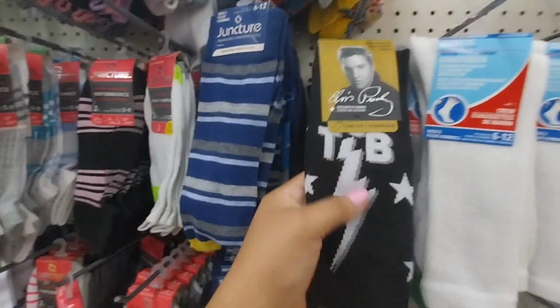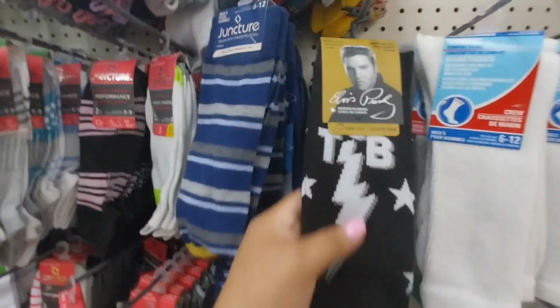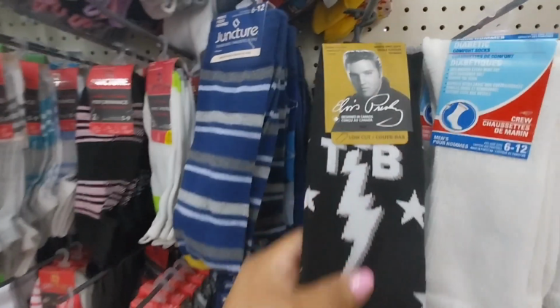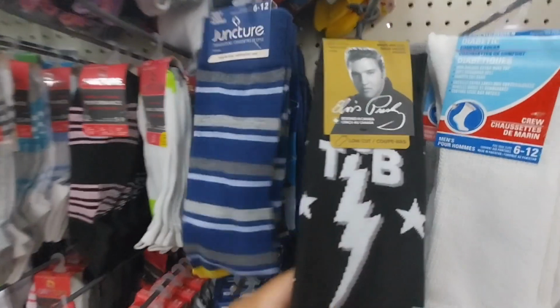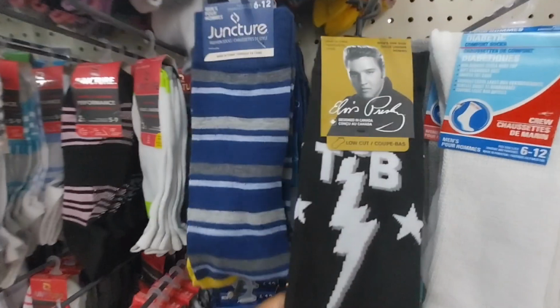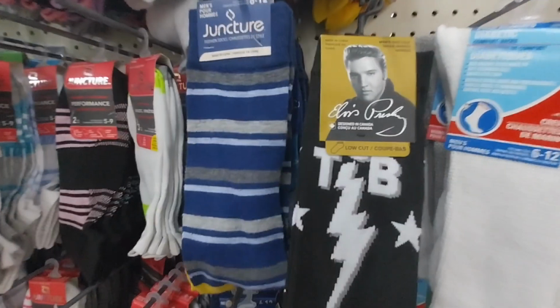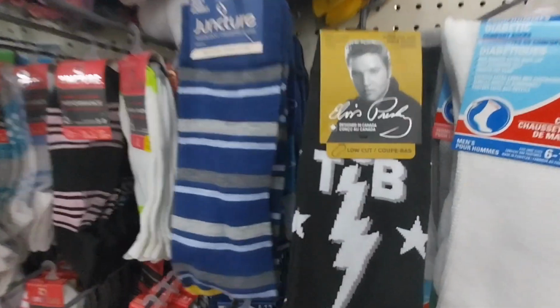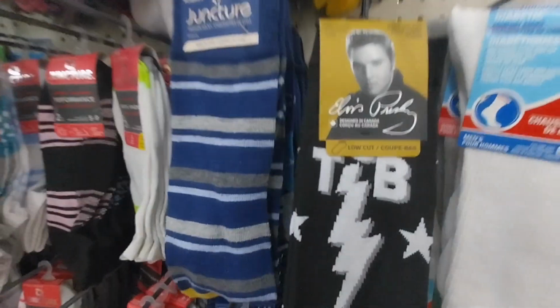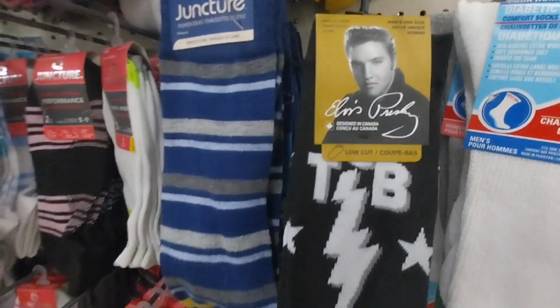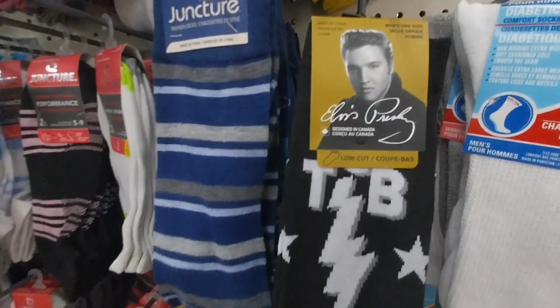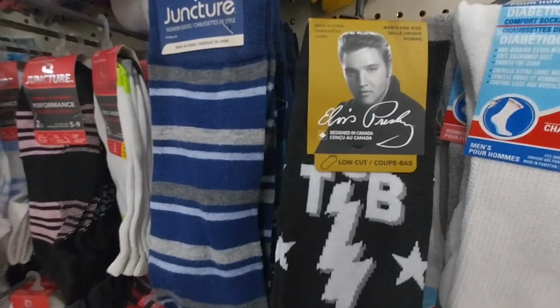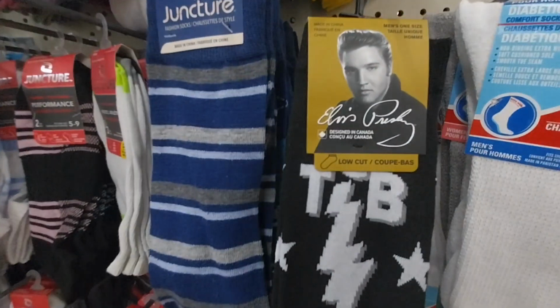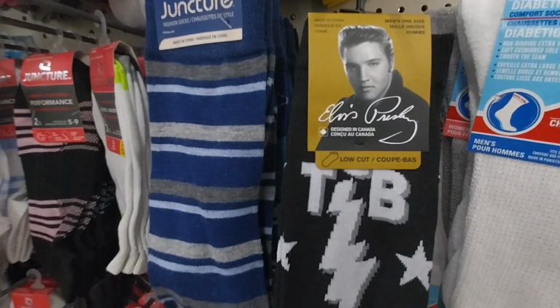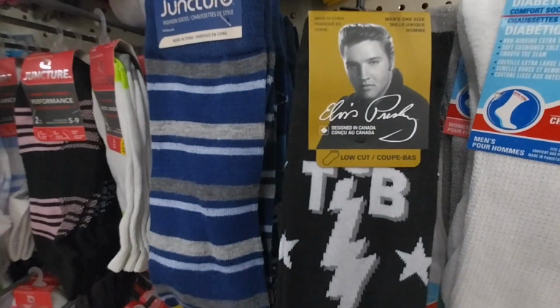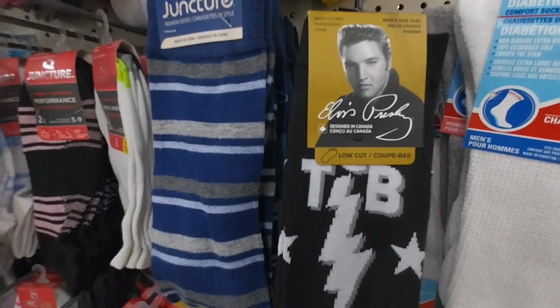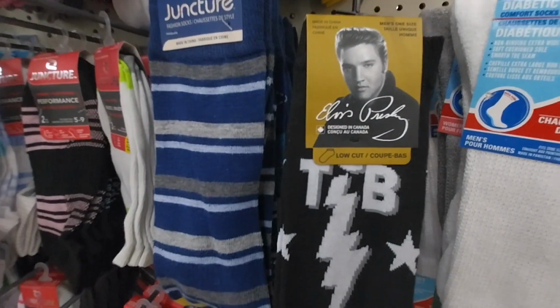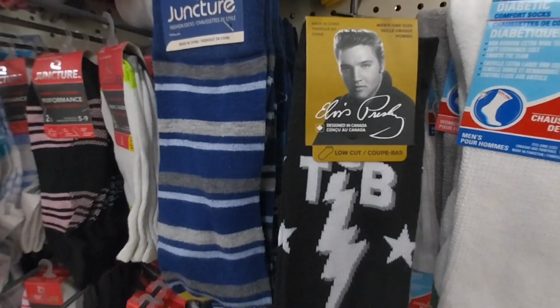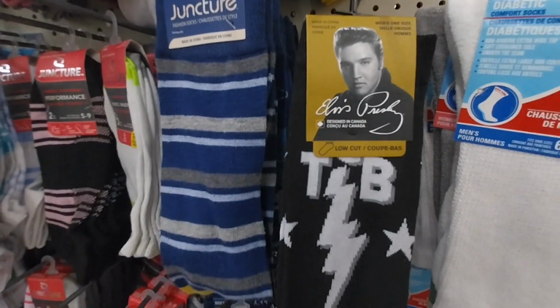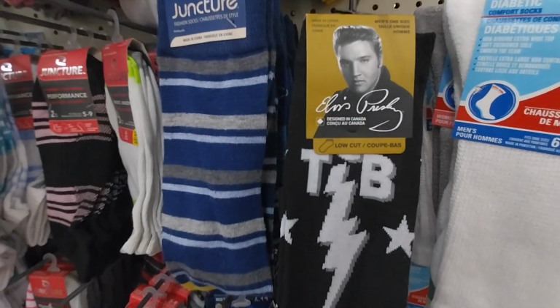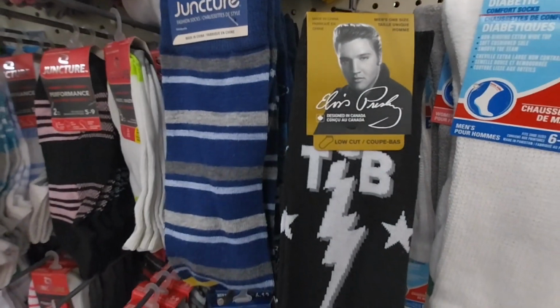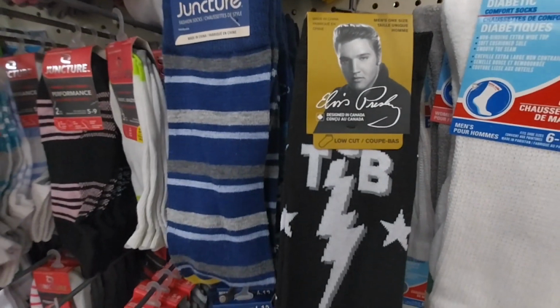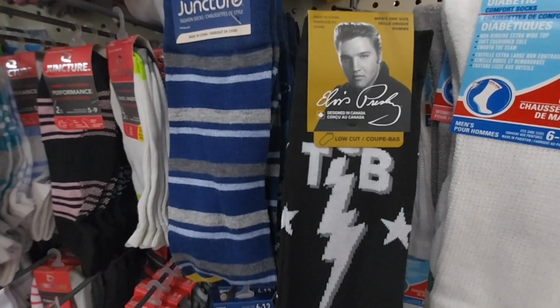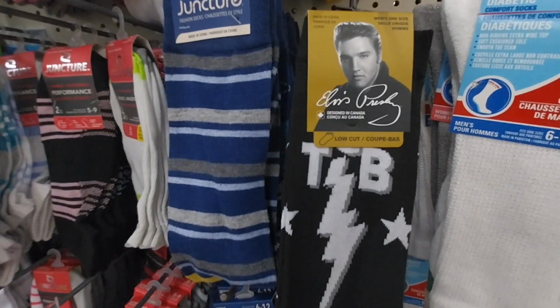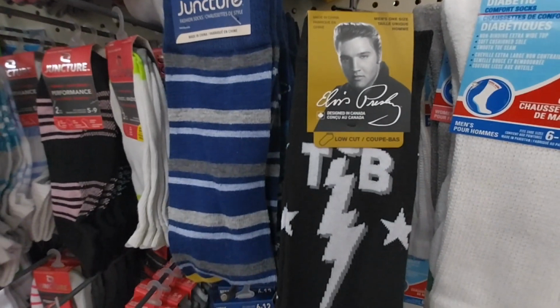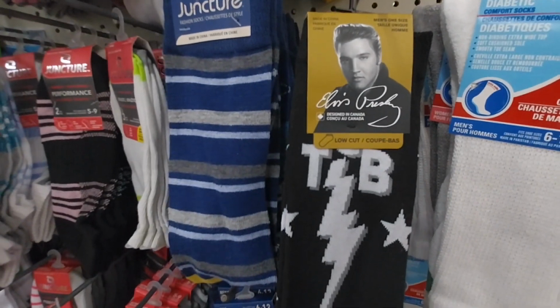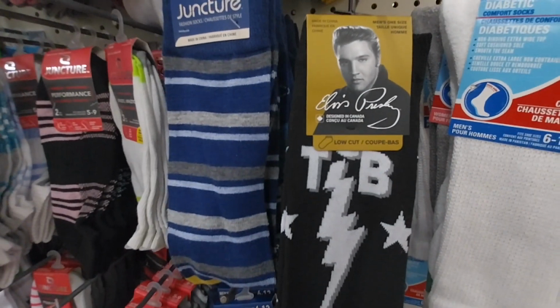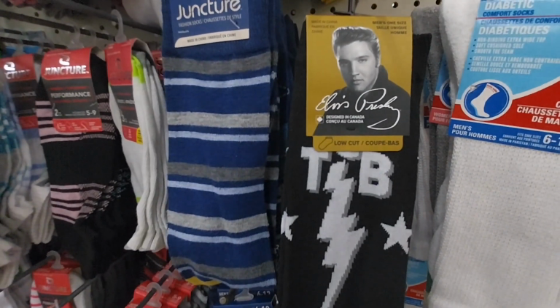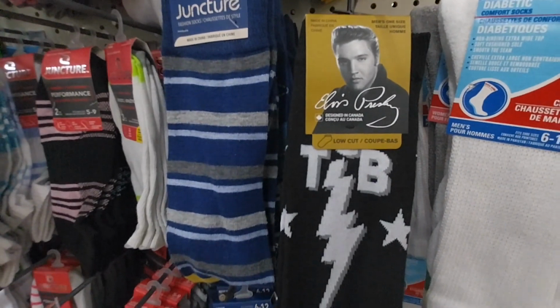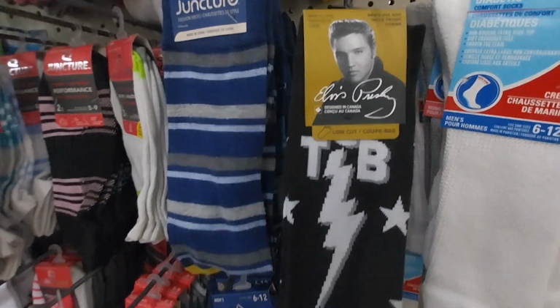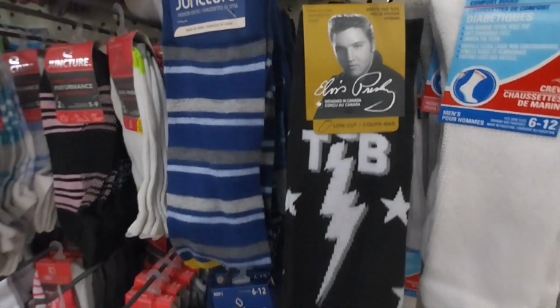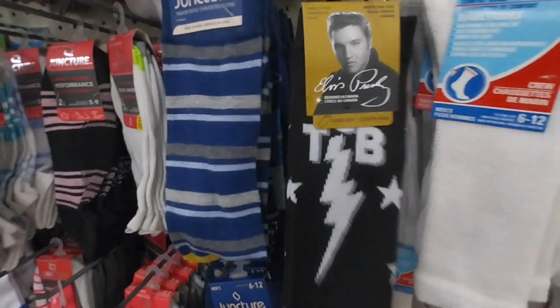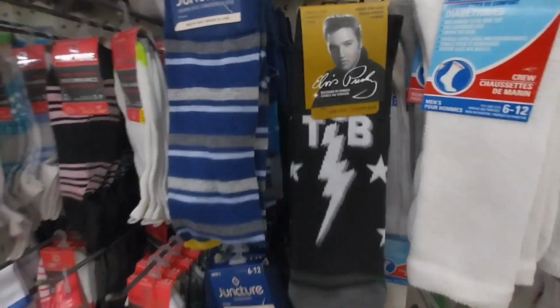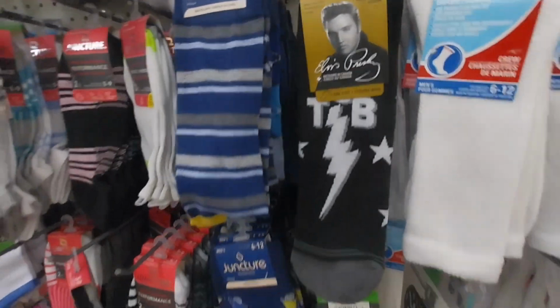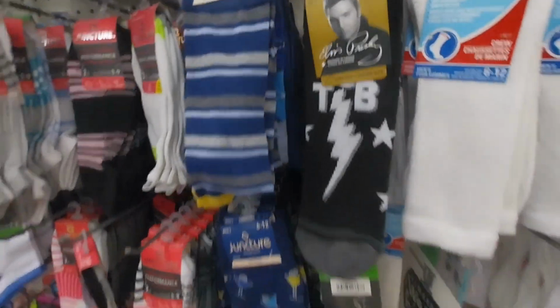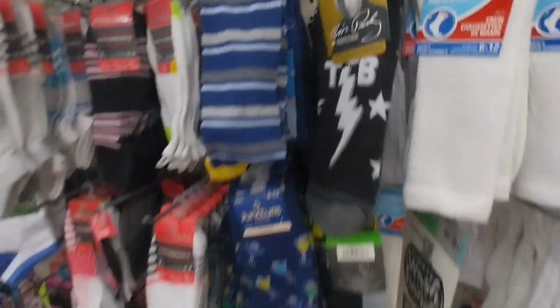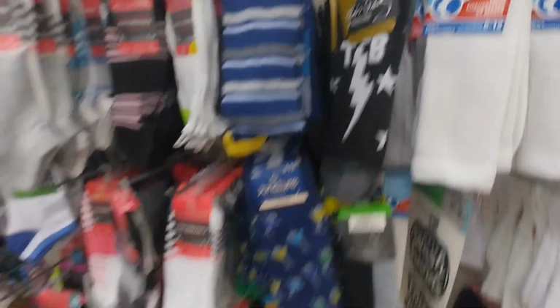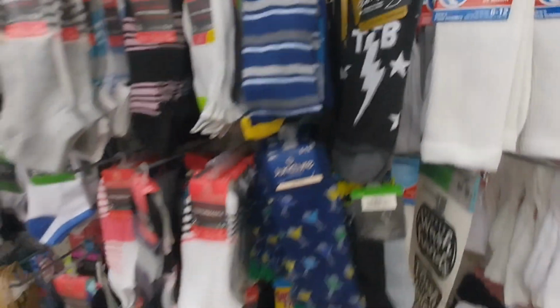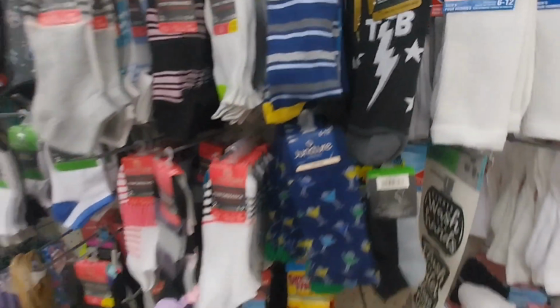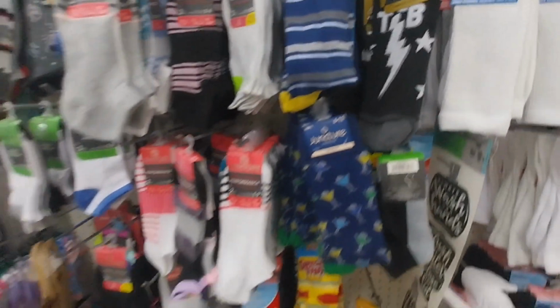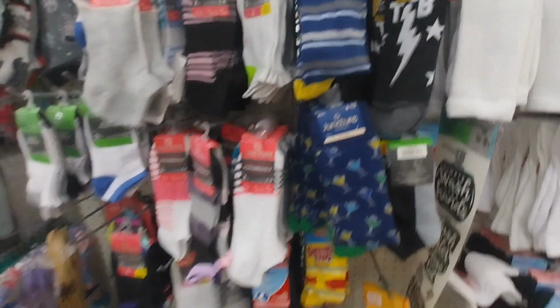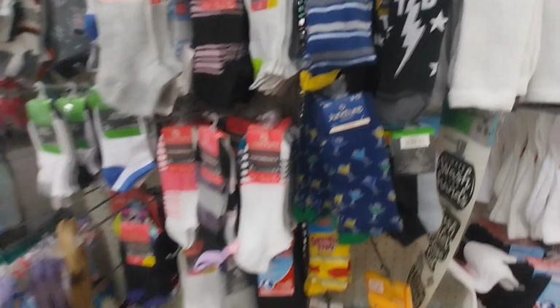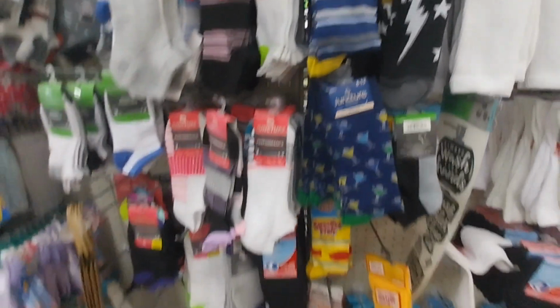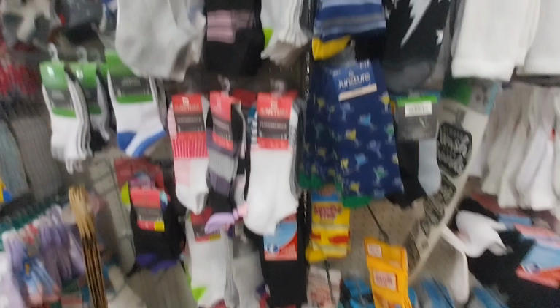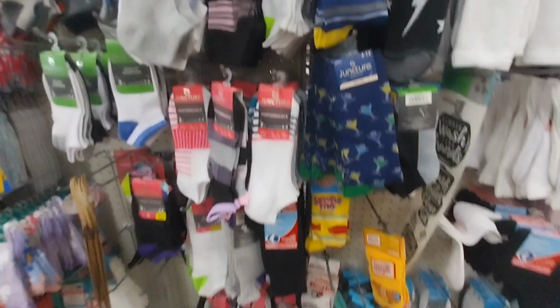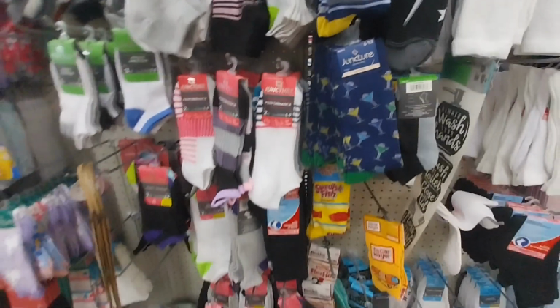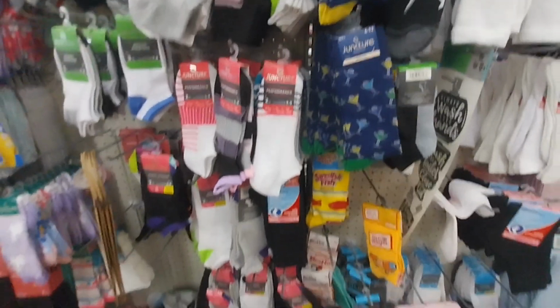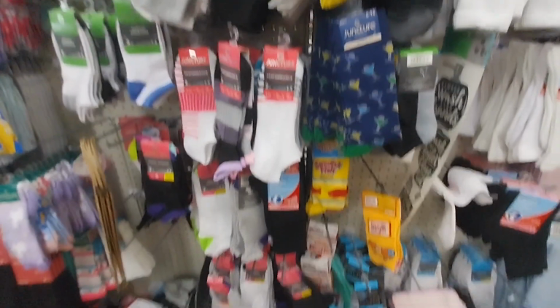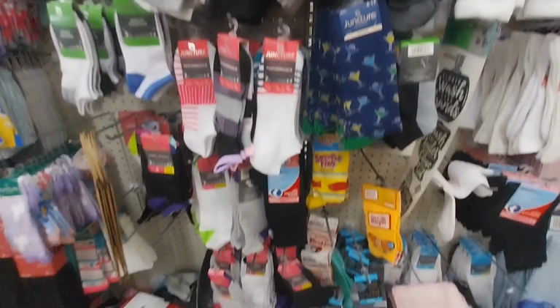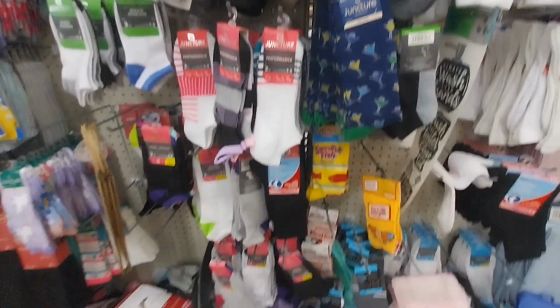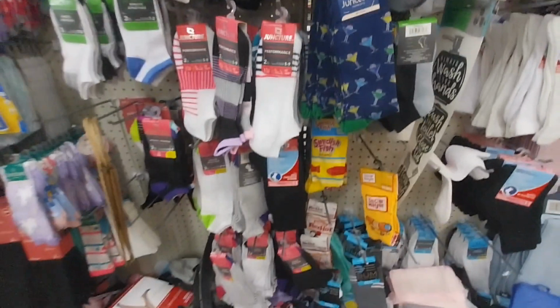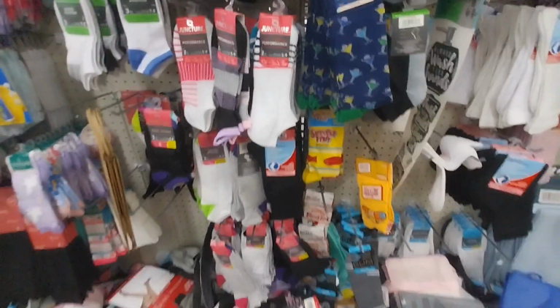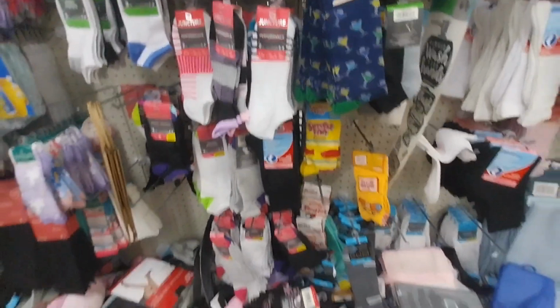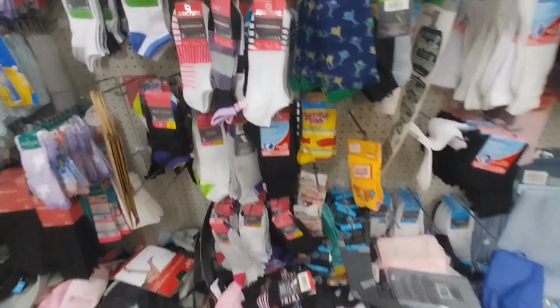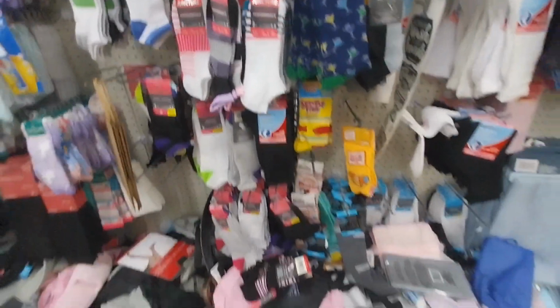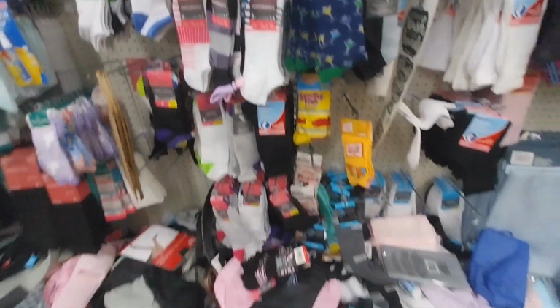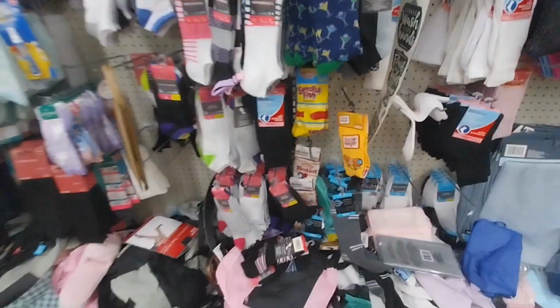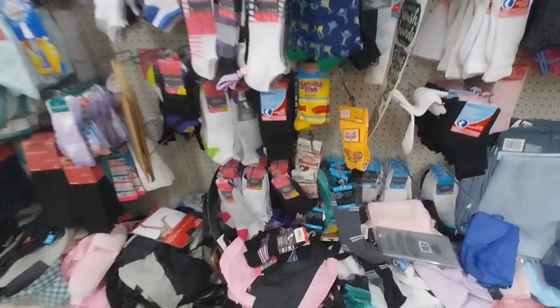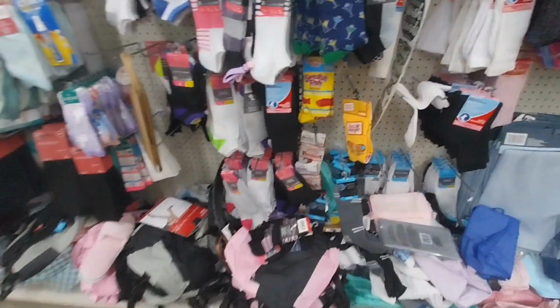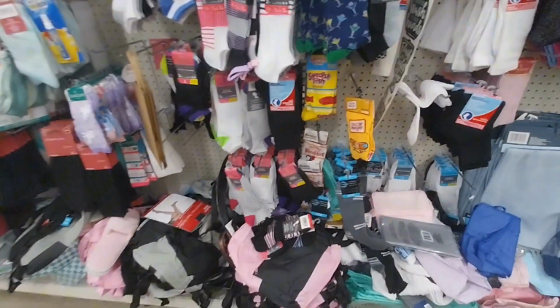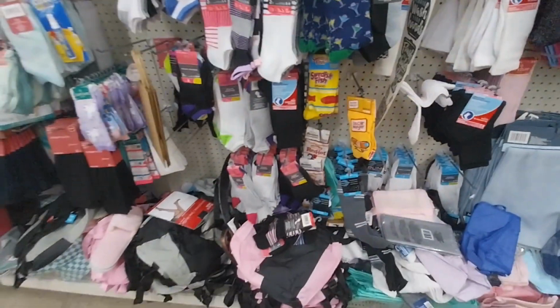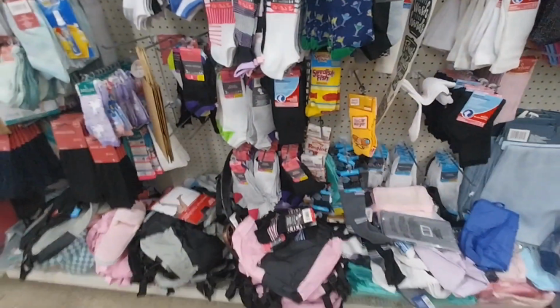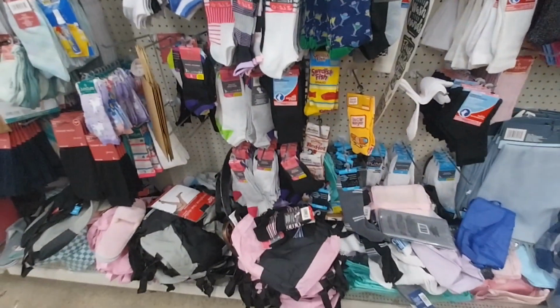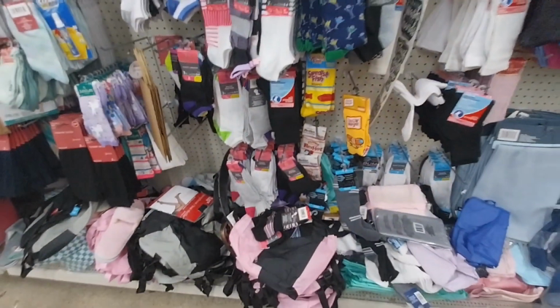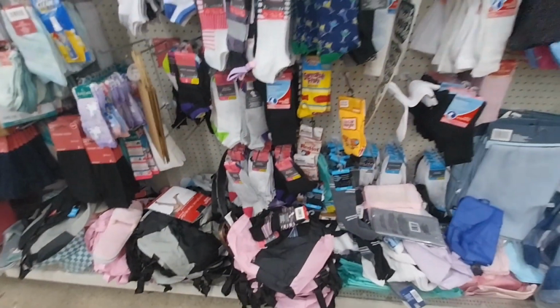Elvis Presley socks! Wow, I never knew they would do that.